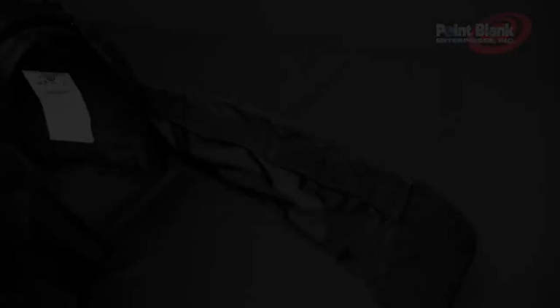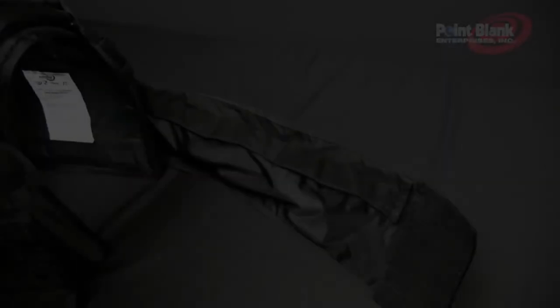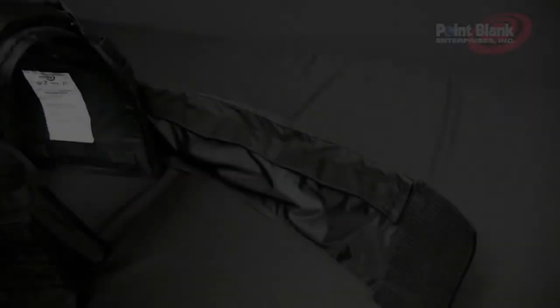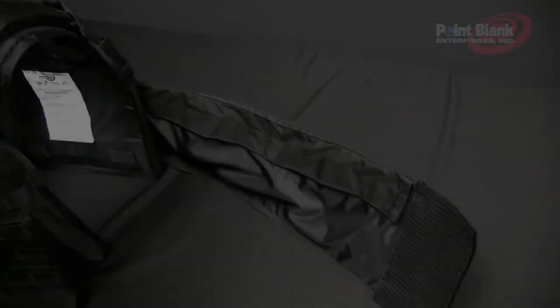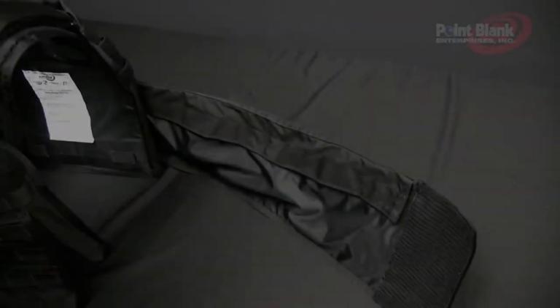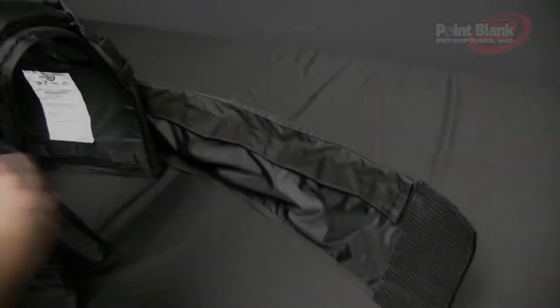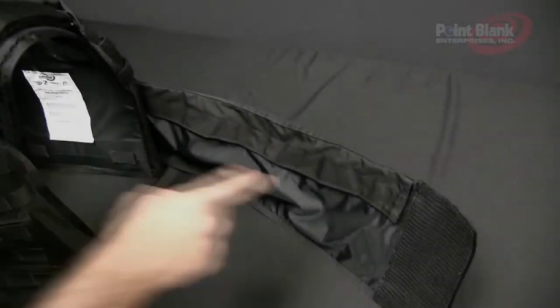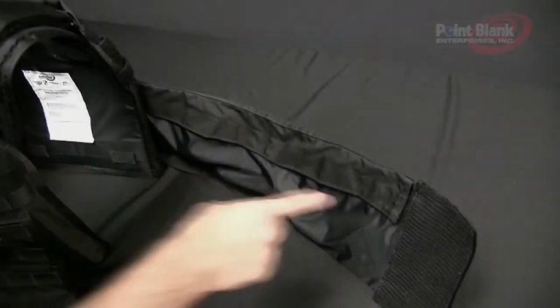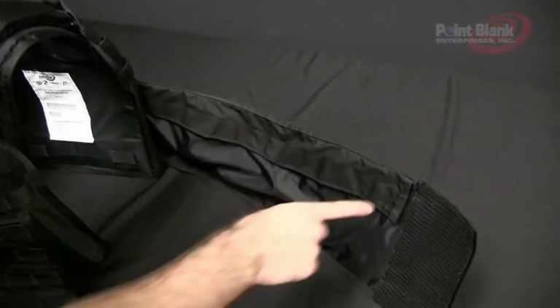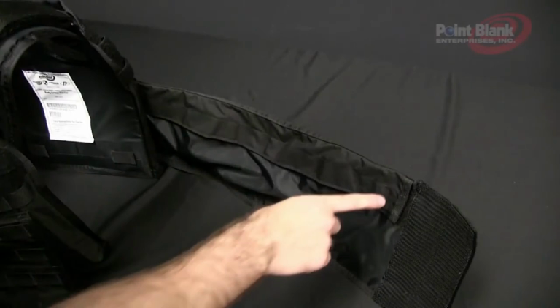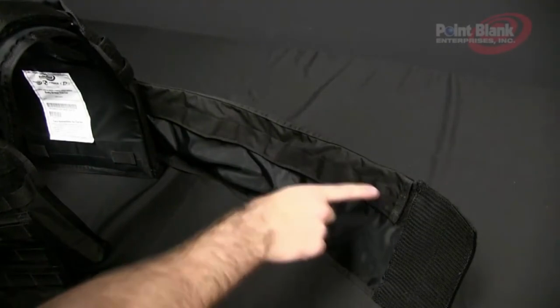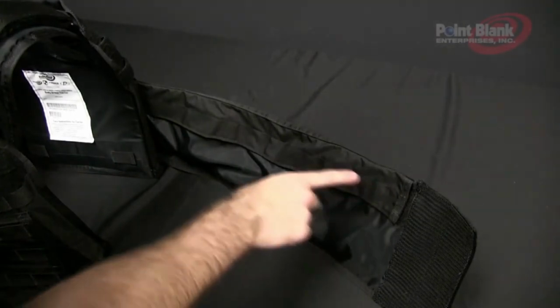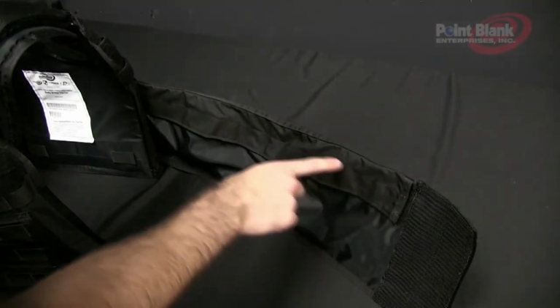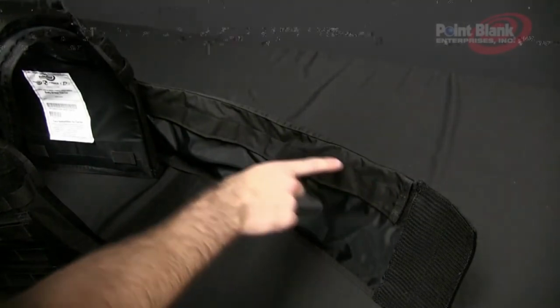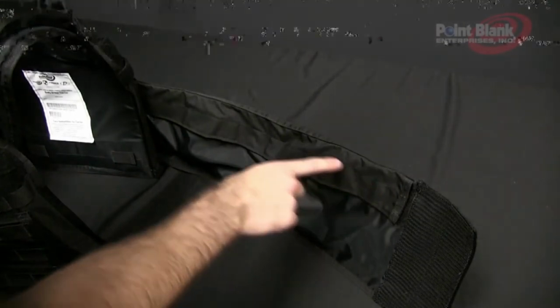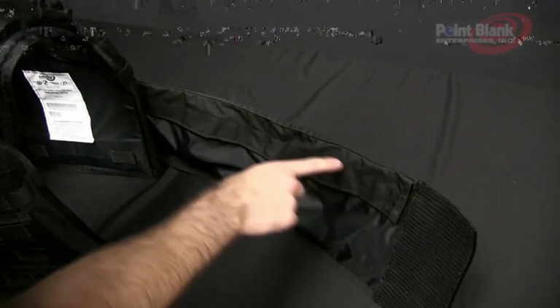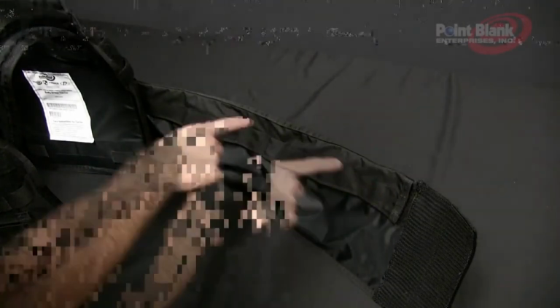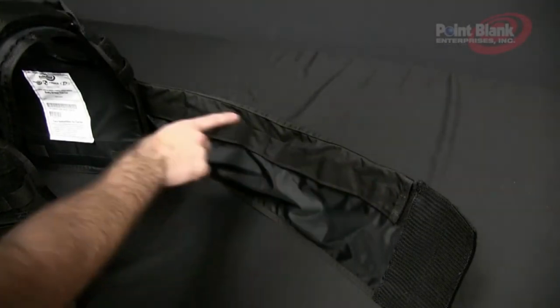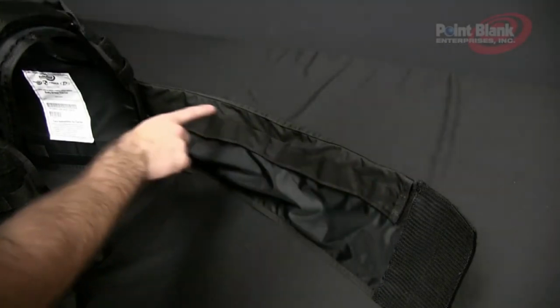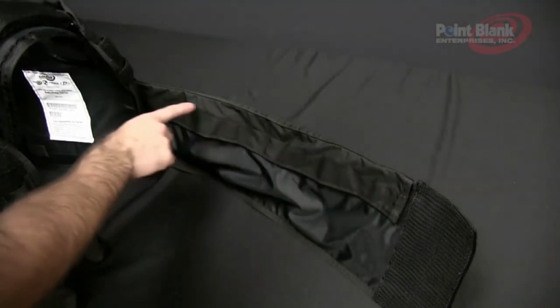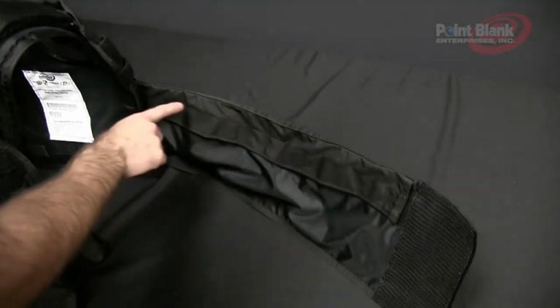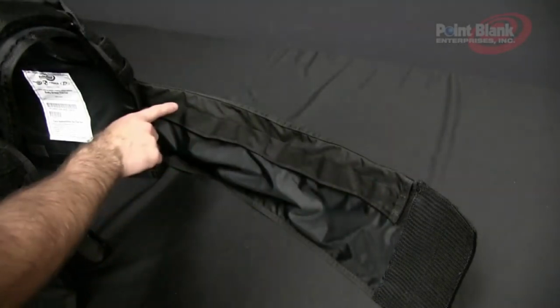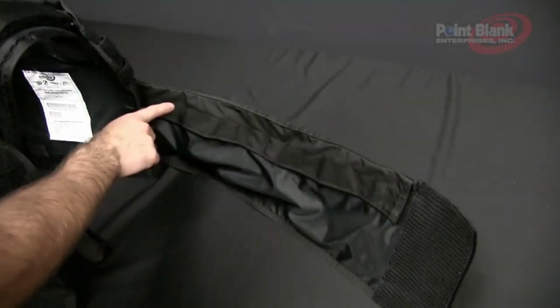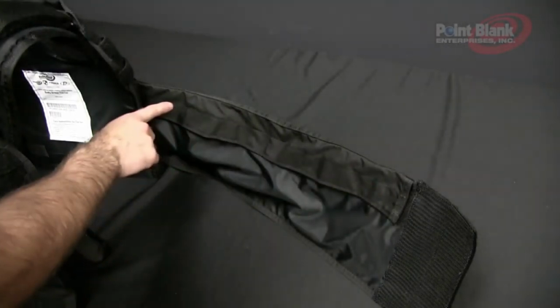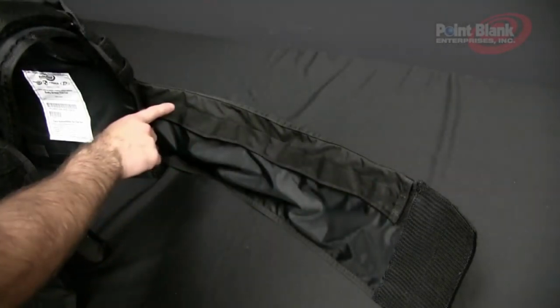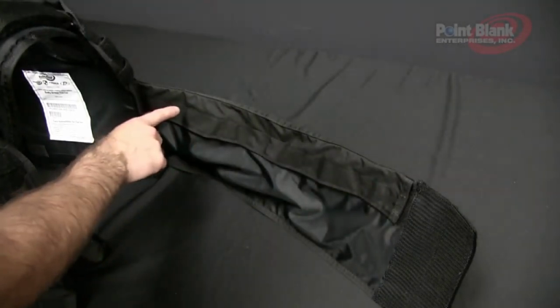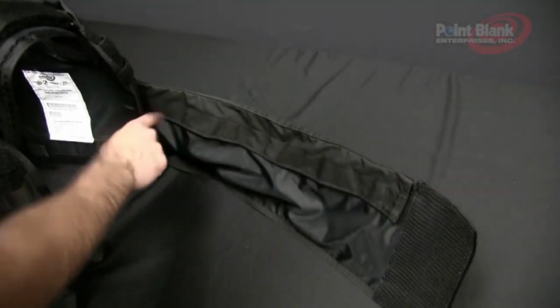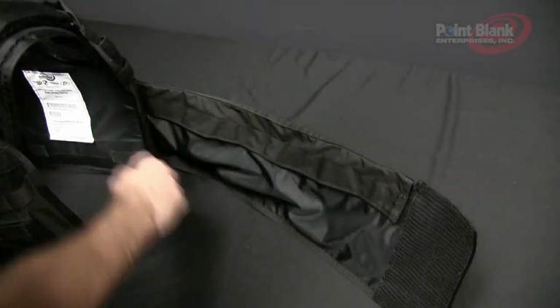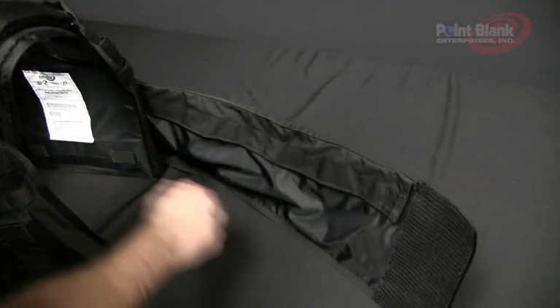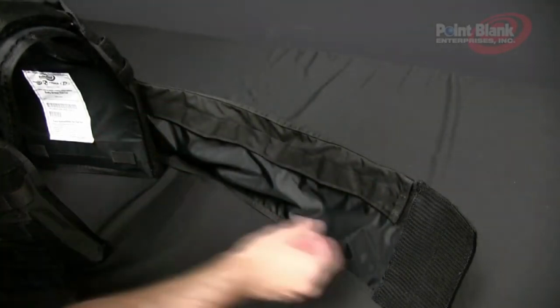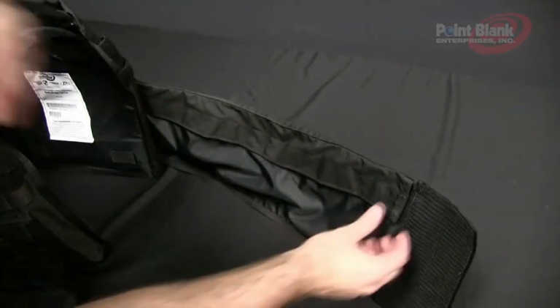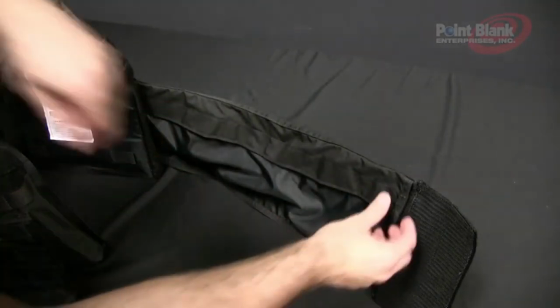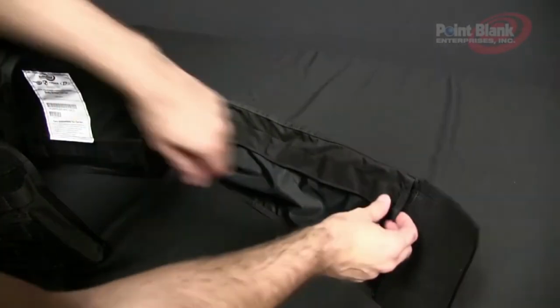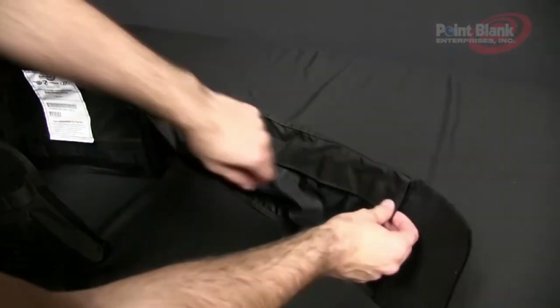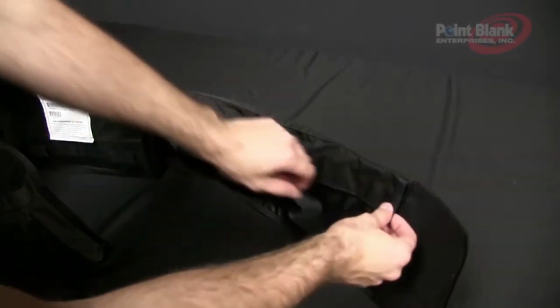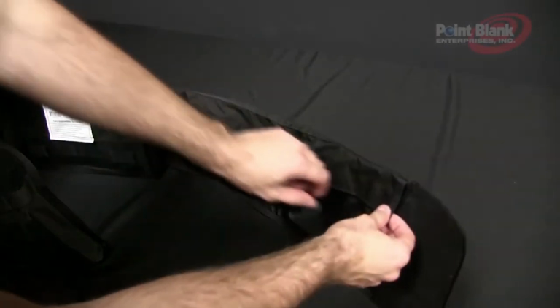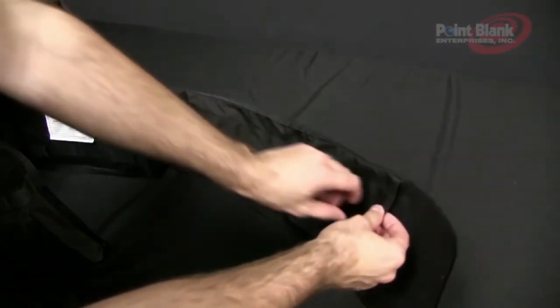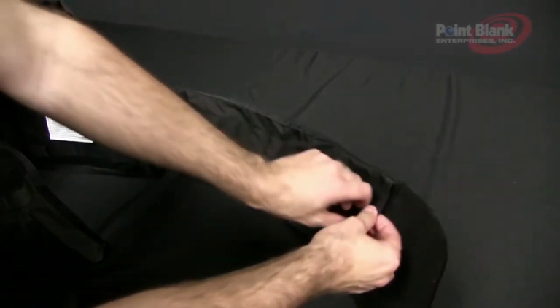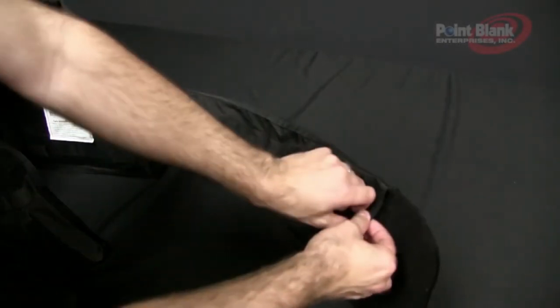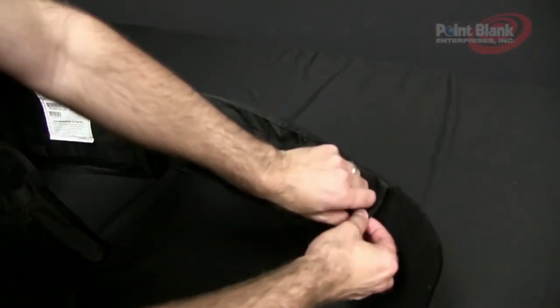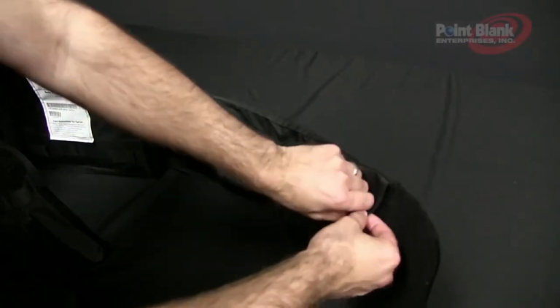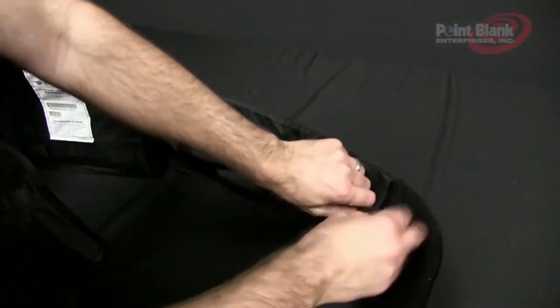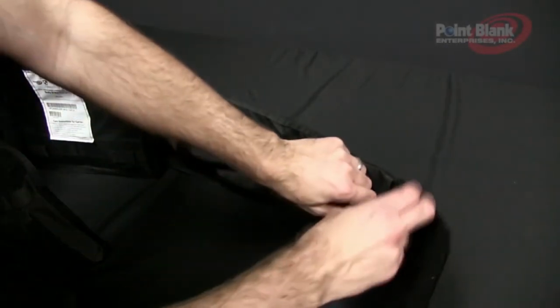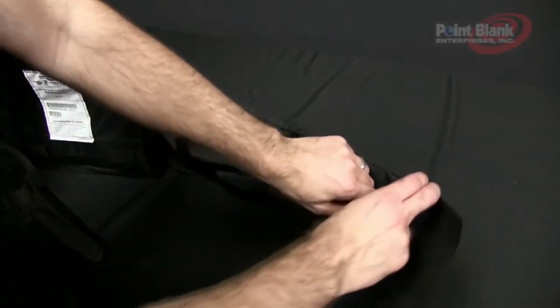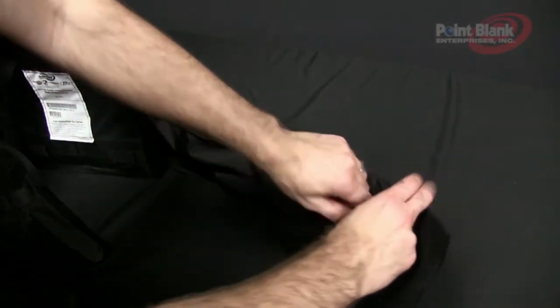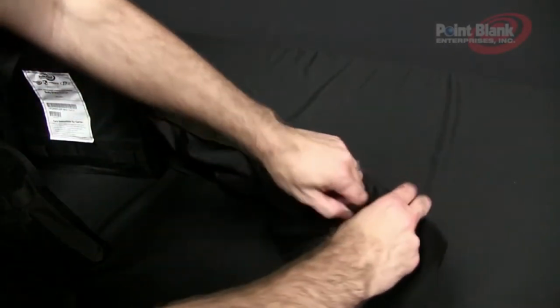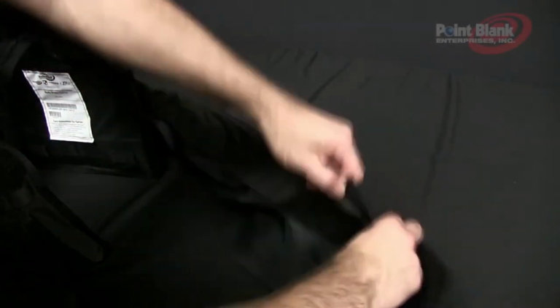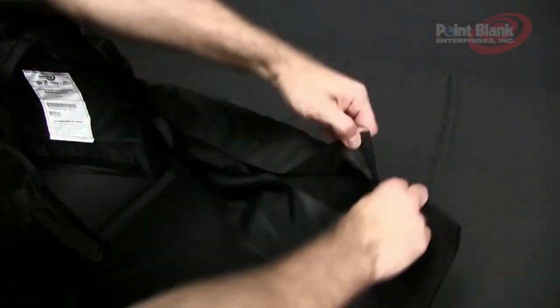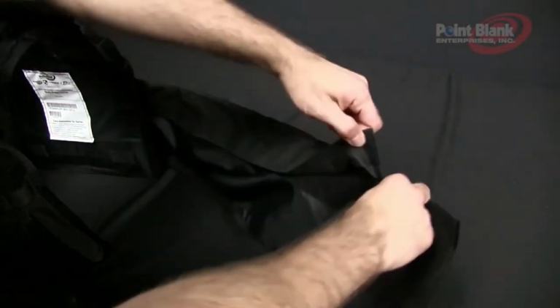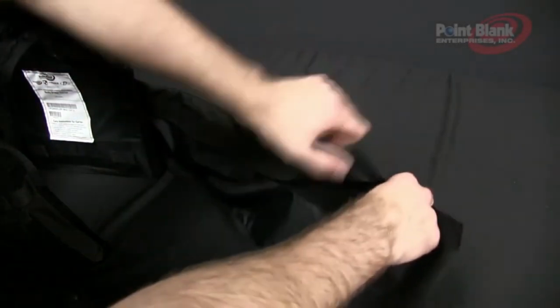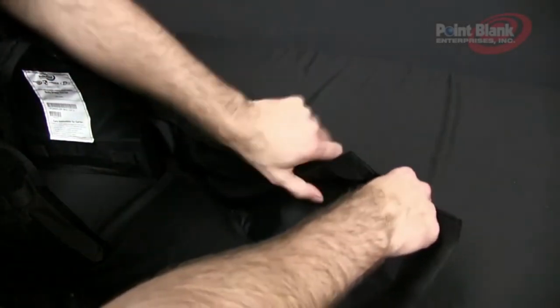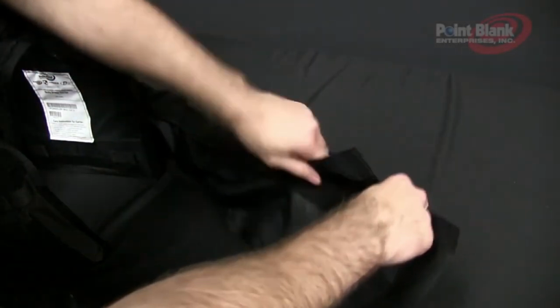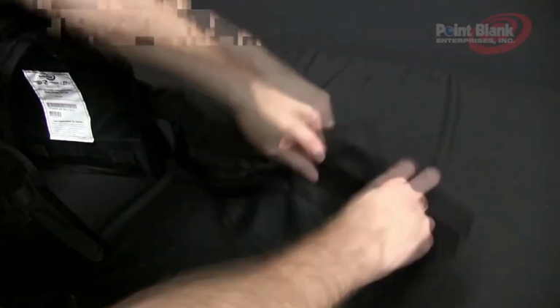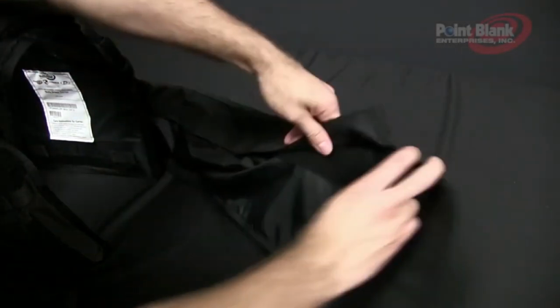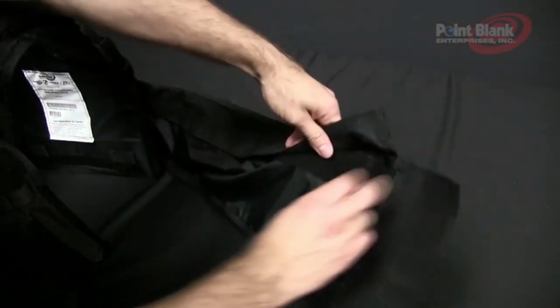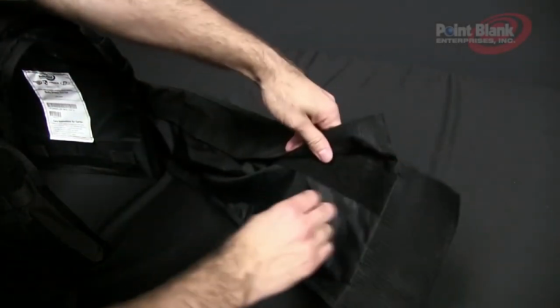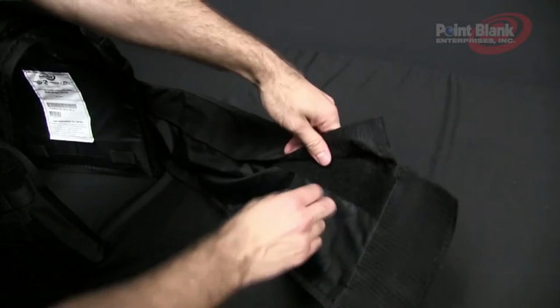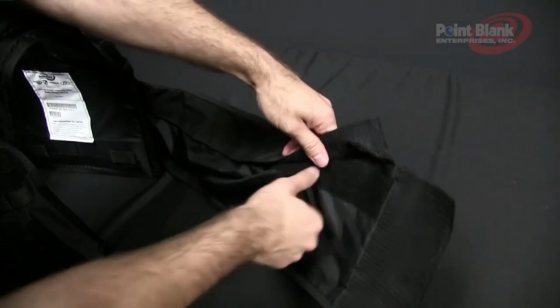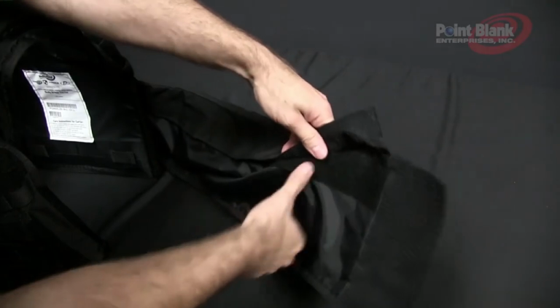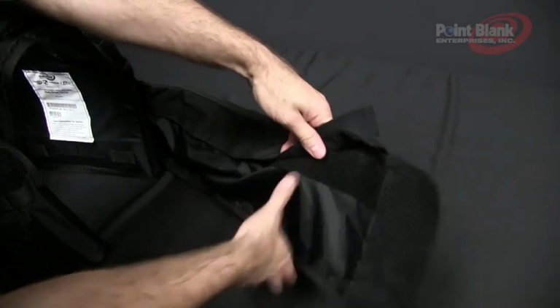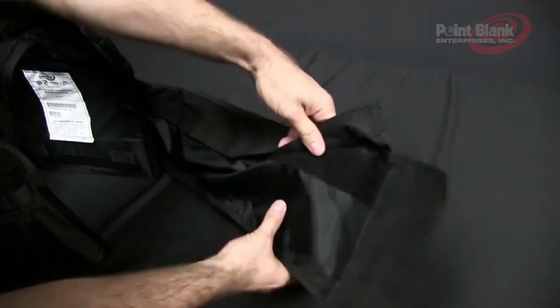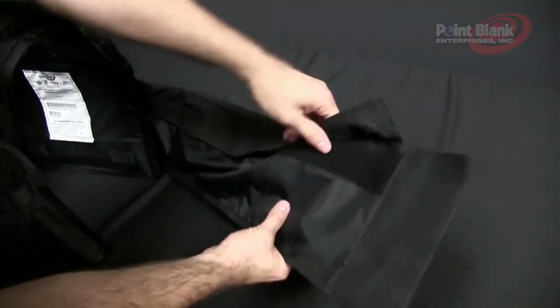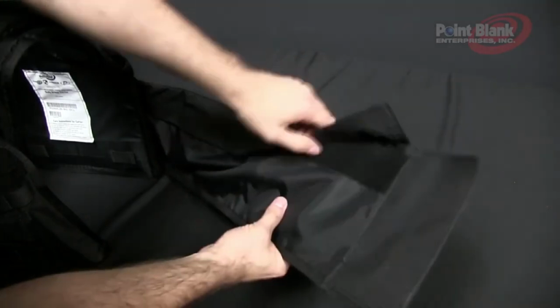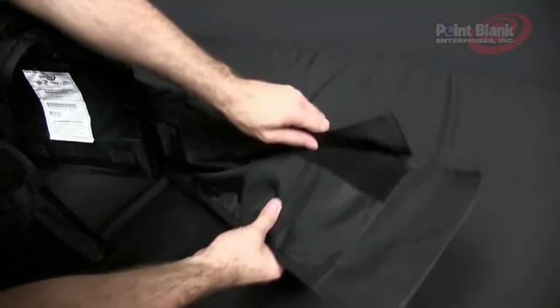Along the inside top of the cummerbund you'll notice a flap. This is where you can remove or reinsert your ballistic panels.